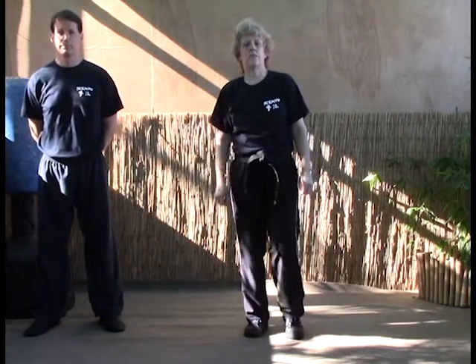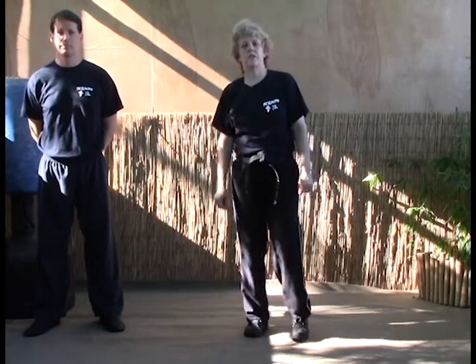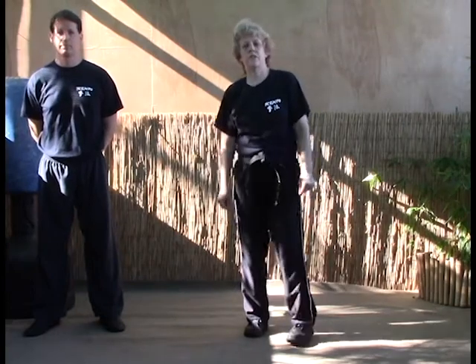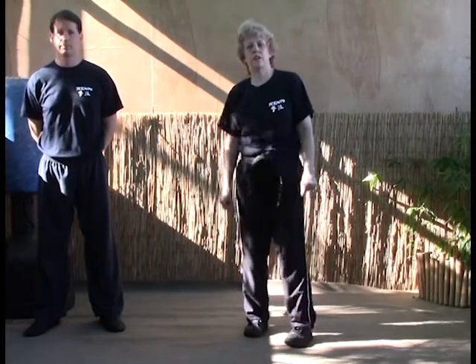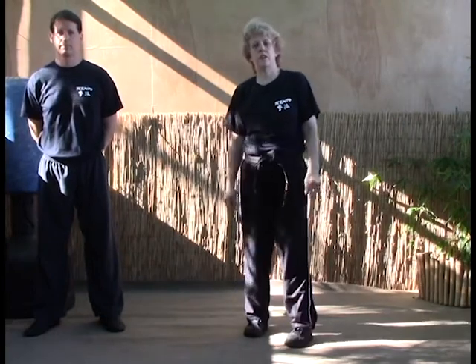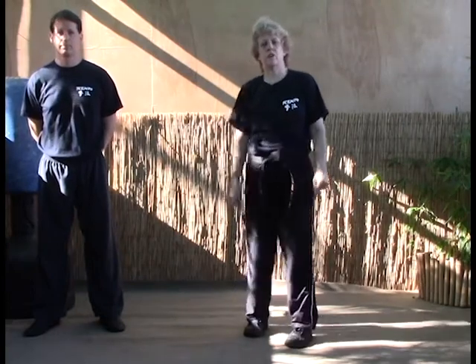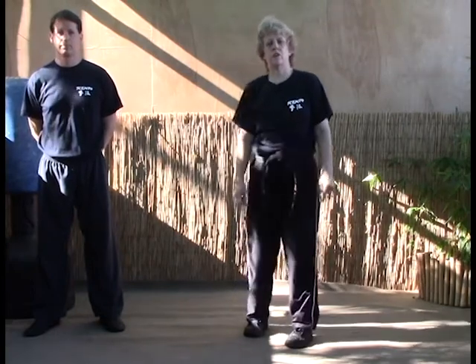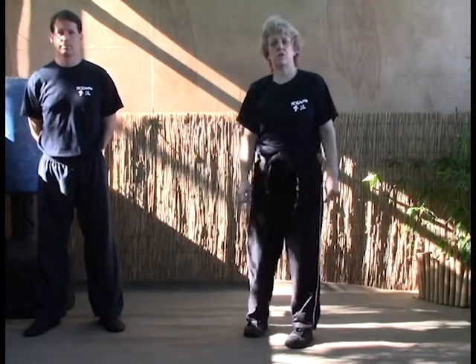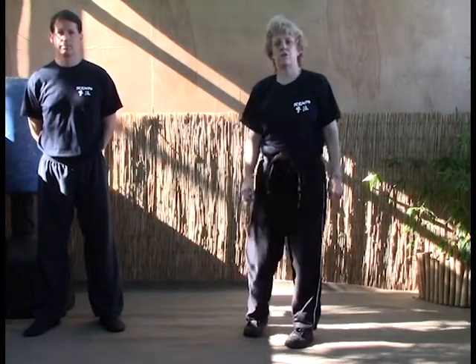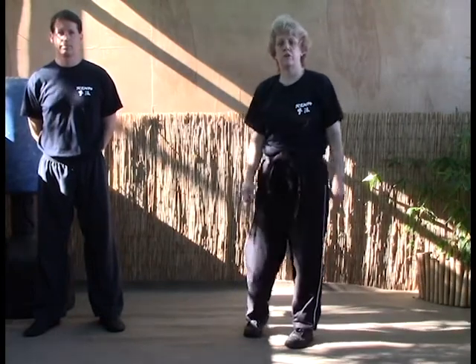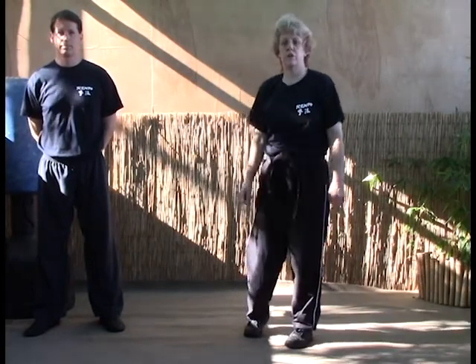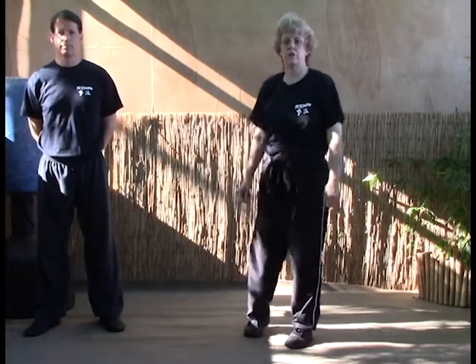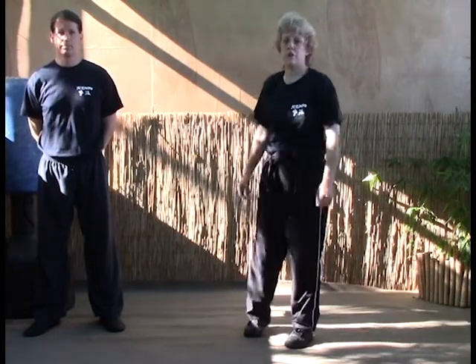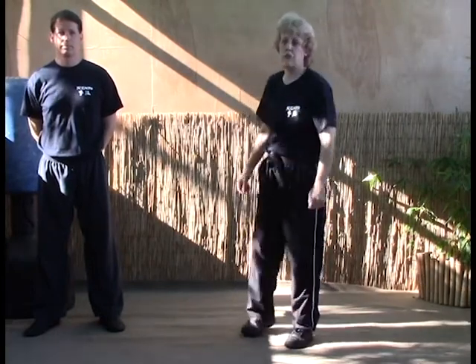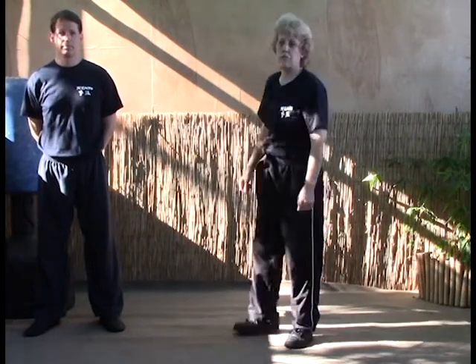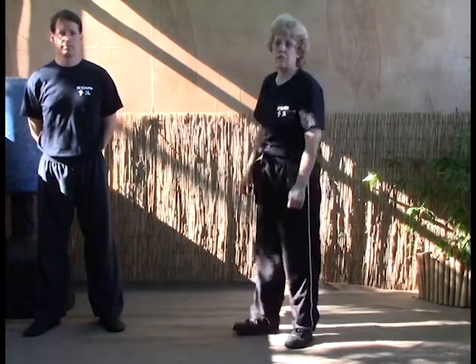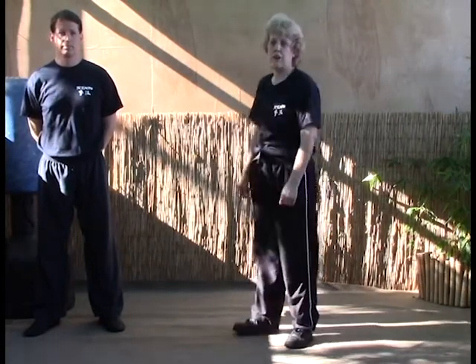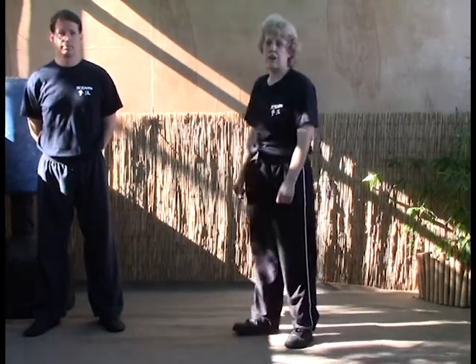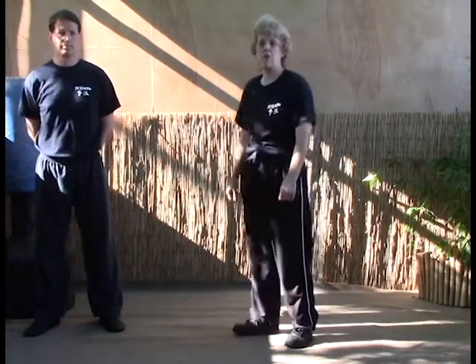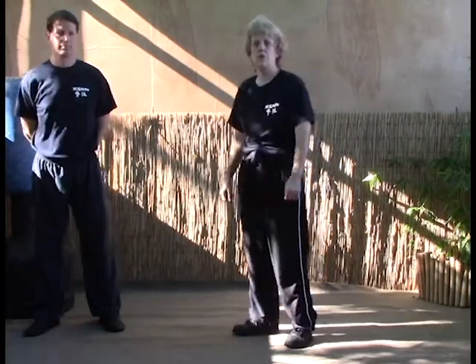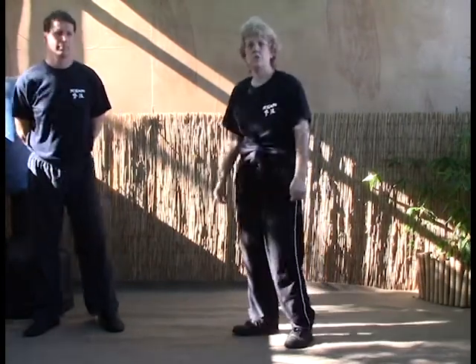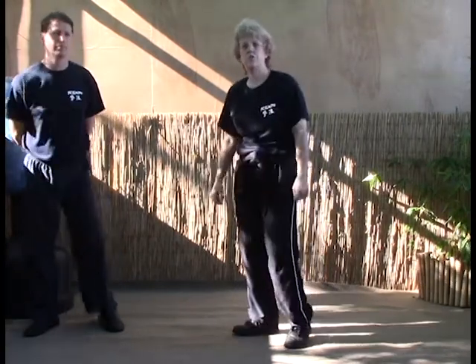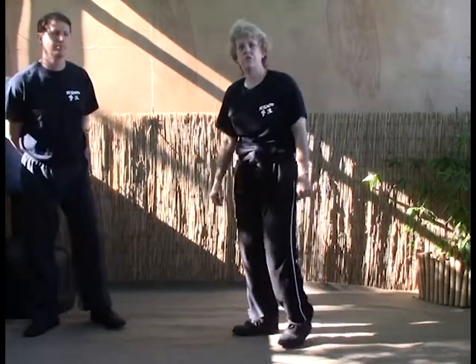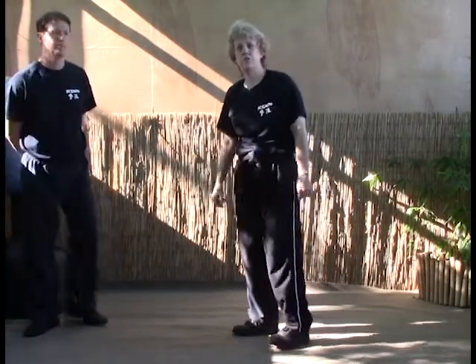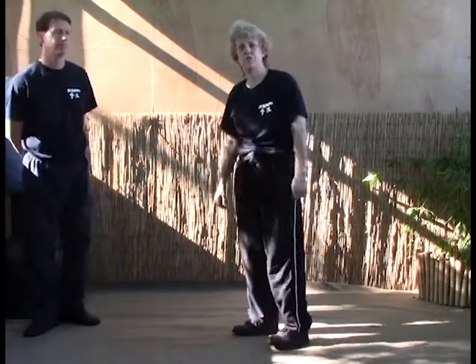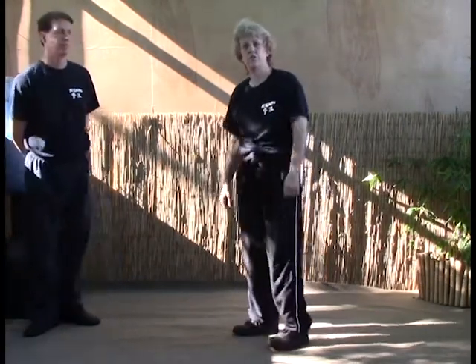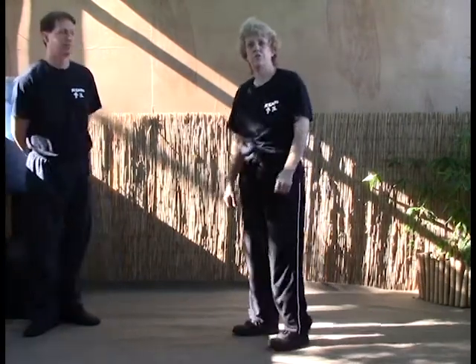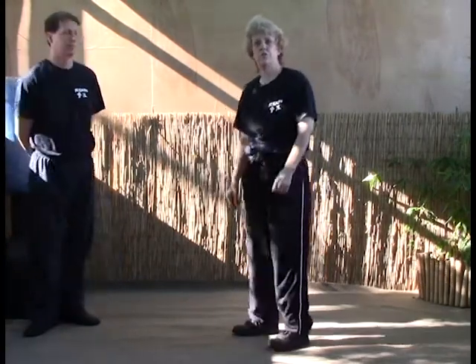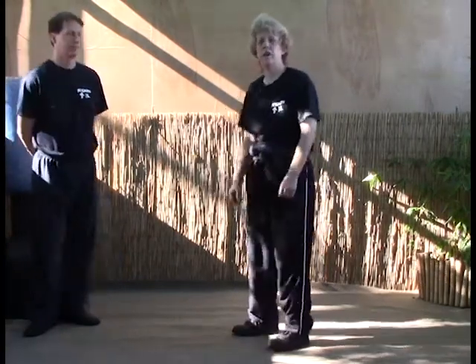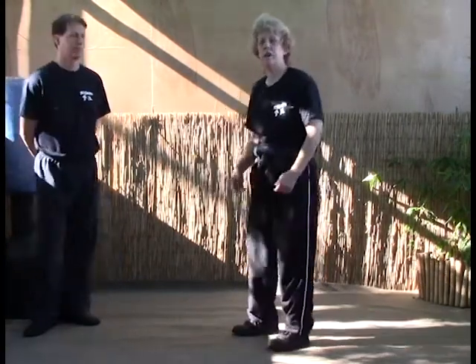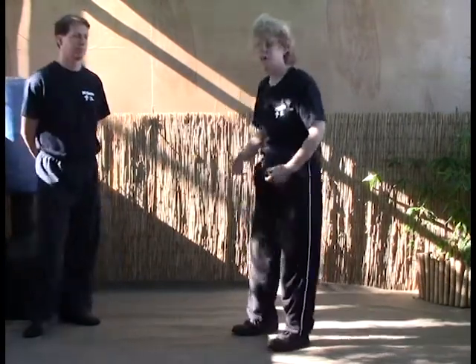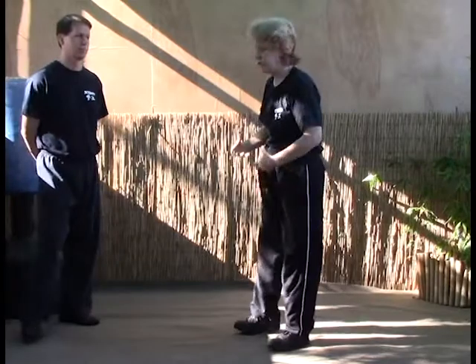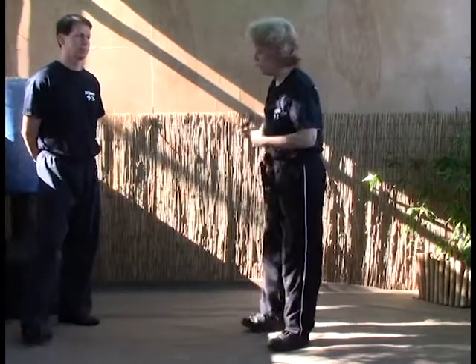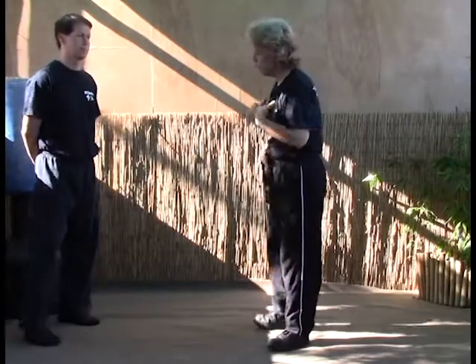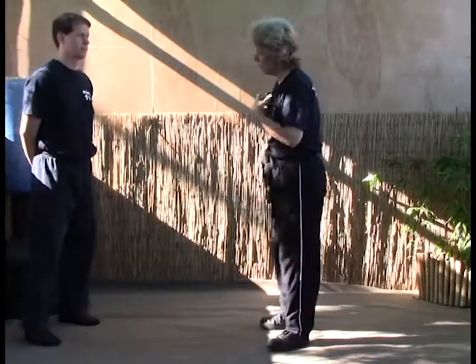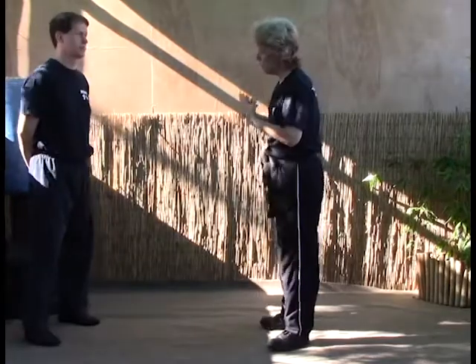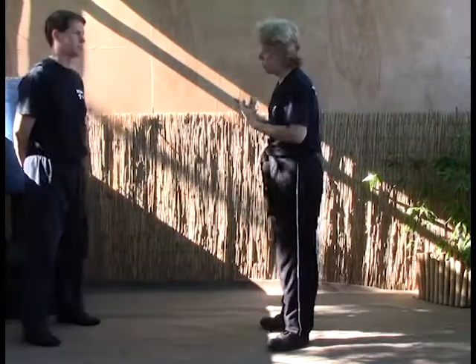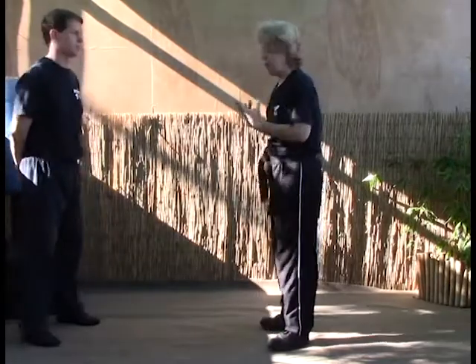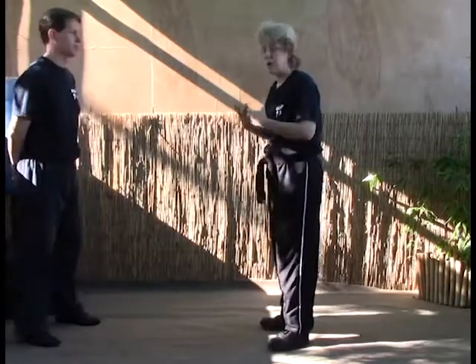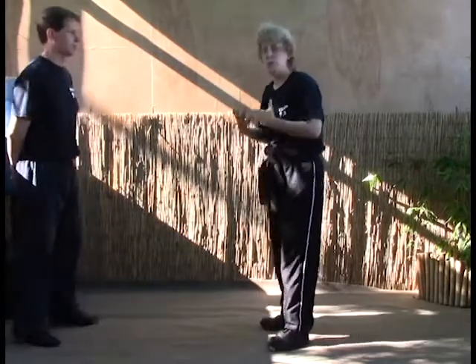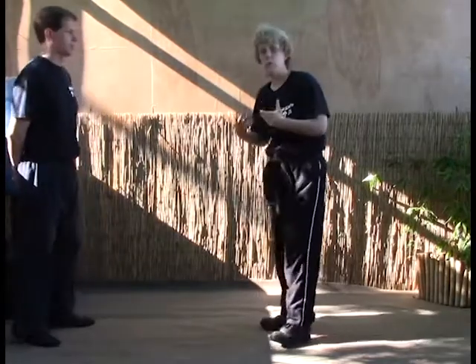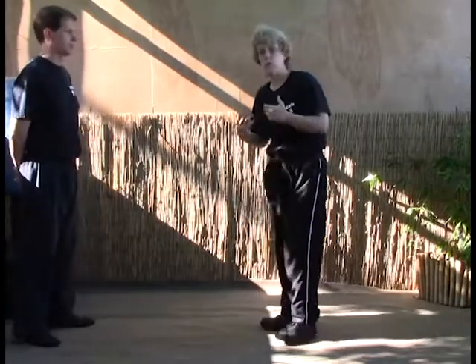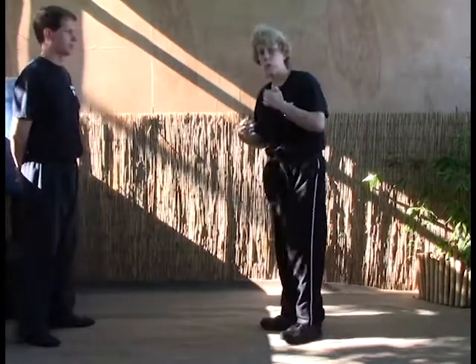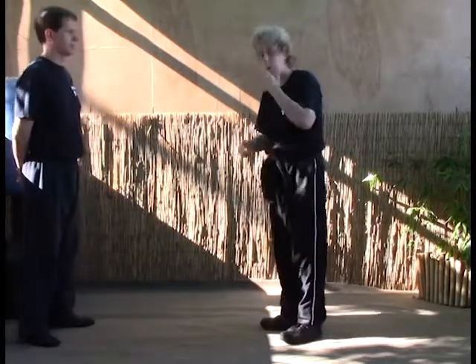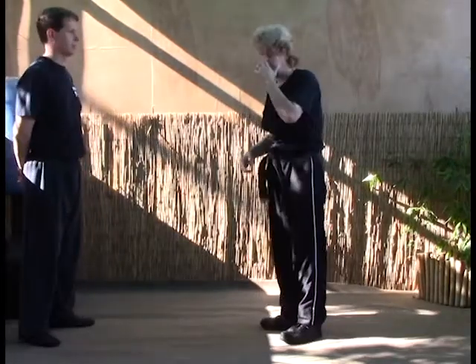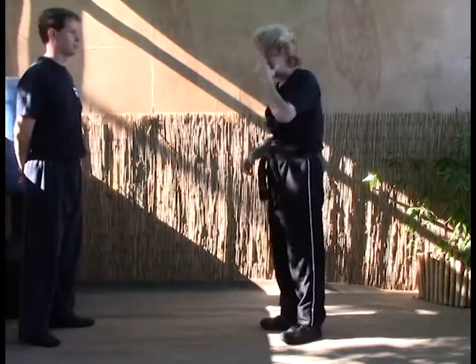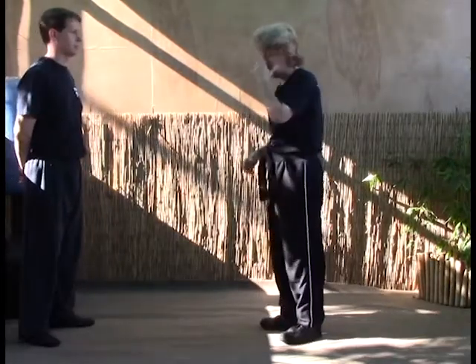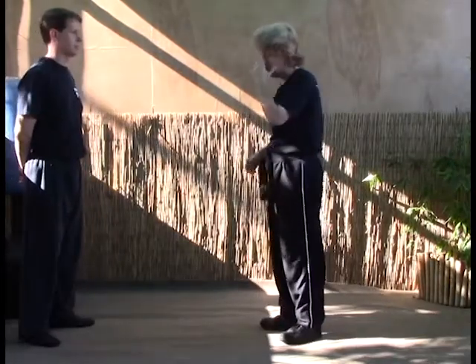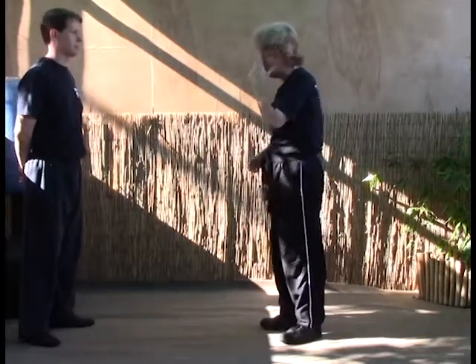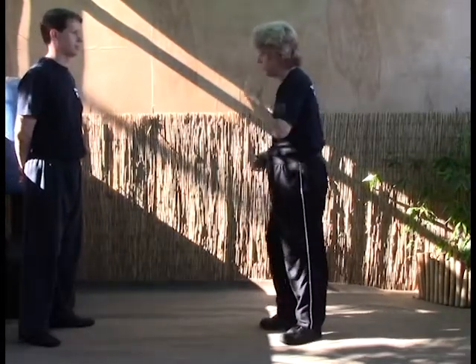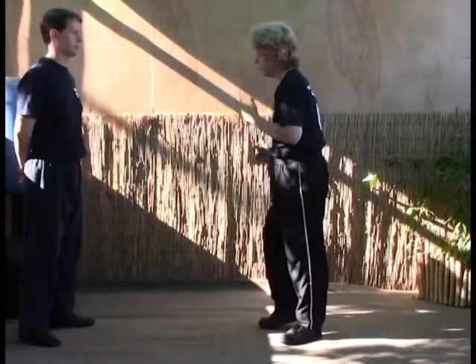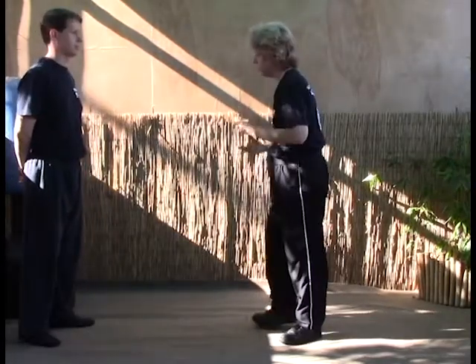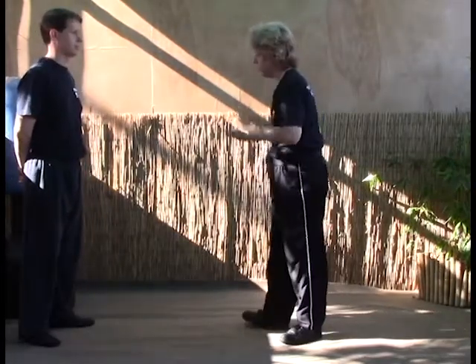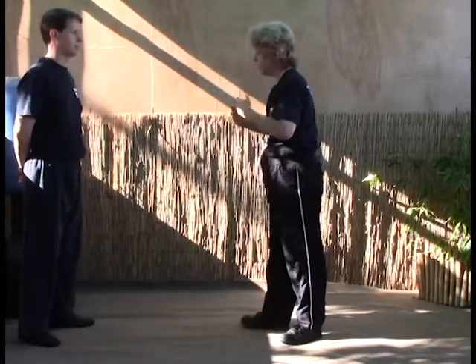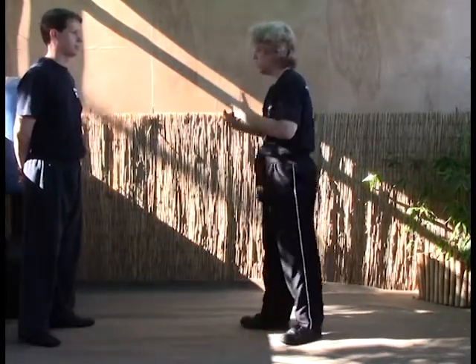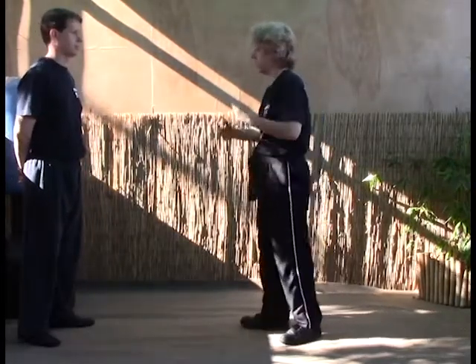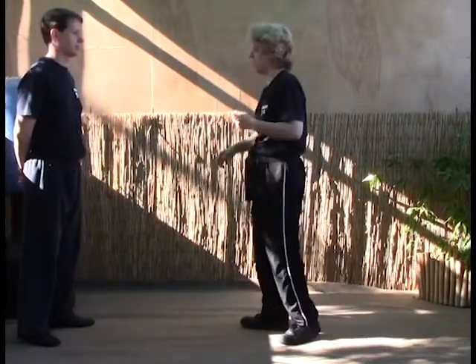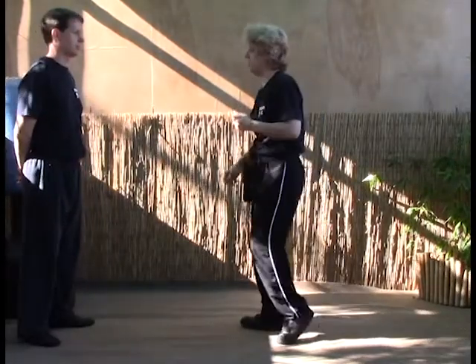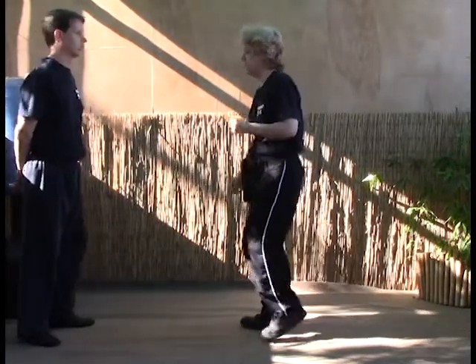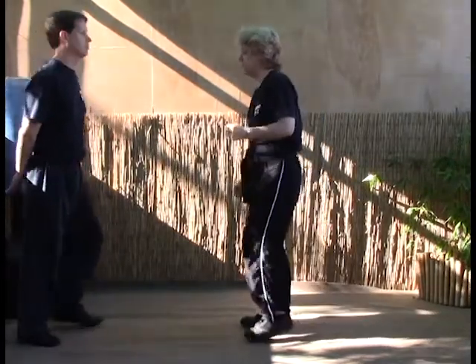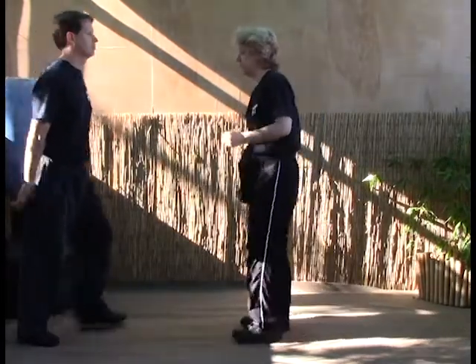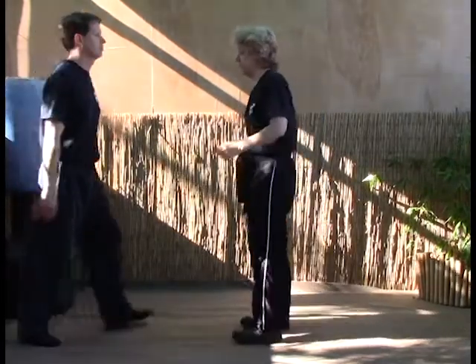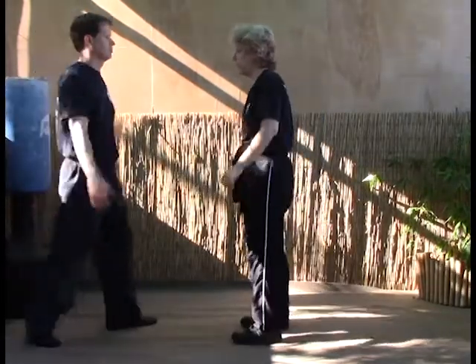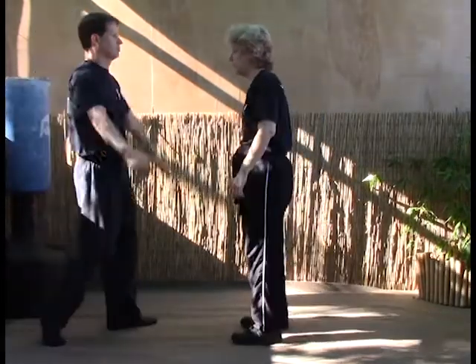The next technique we're going to do is Covering Talon. This is for a two-hand choke or grab — it will work either way. So as Lee comes up and grabs...